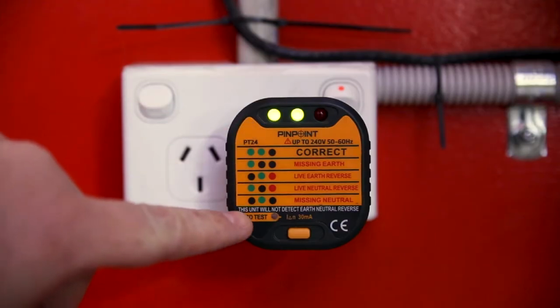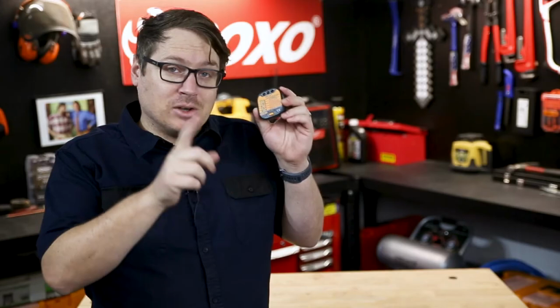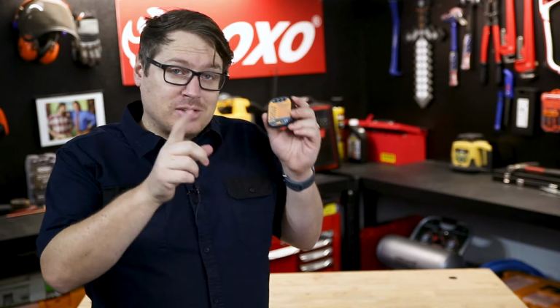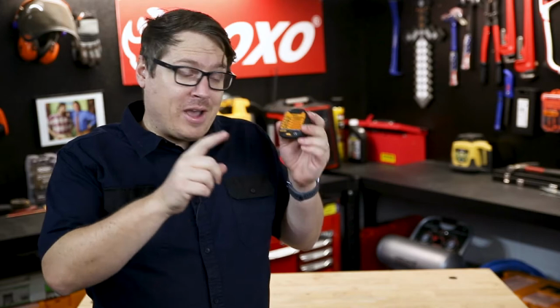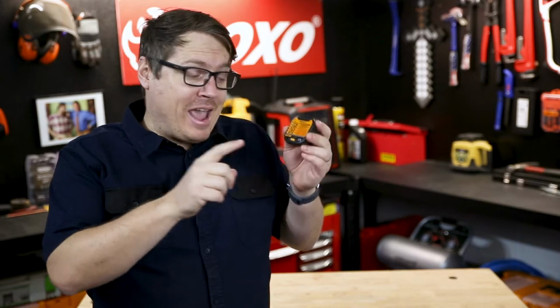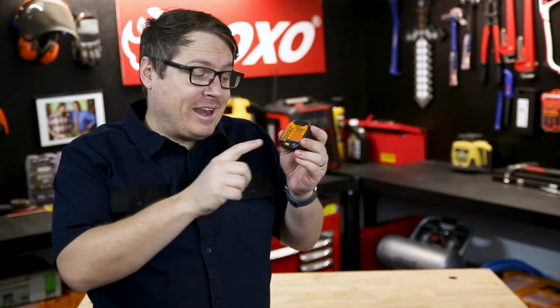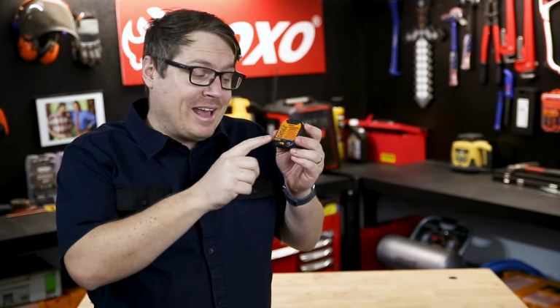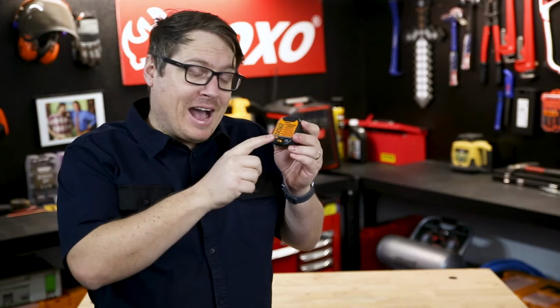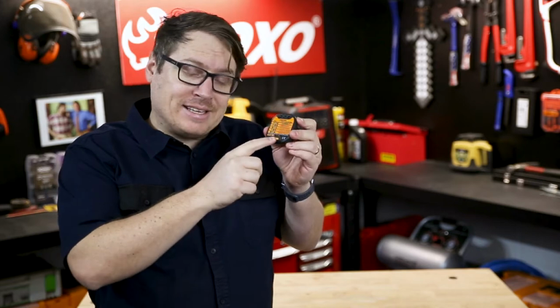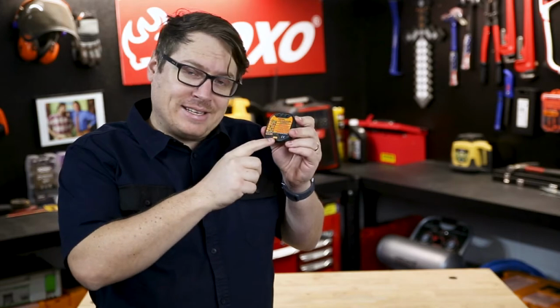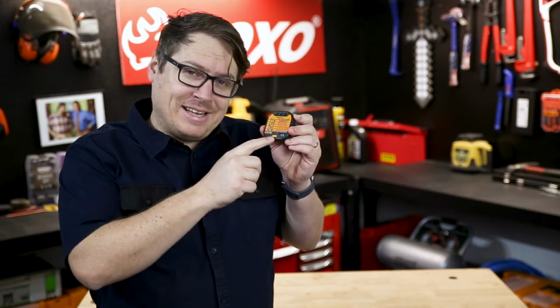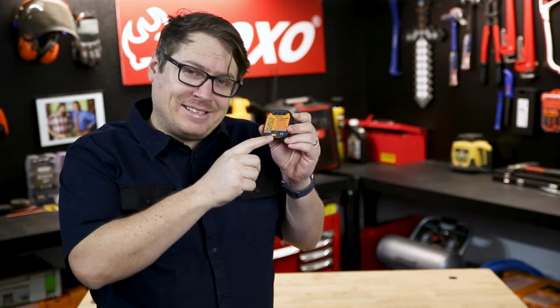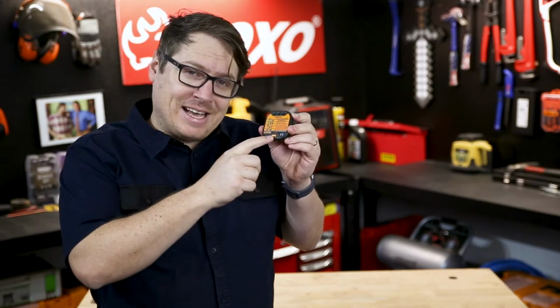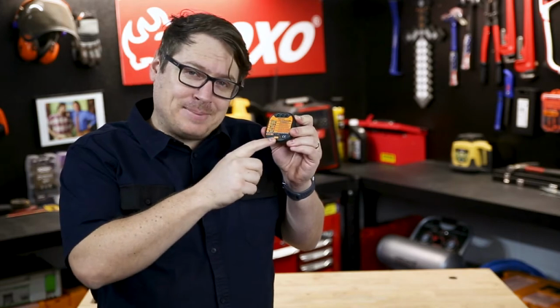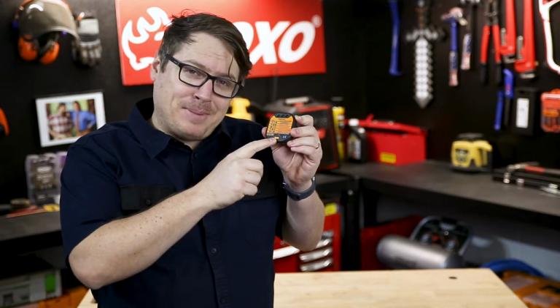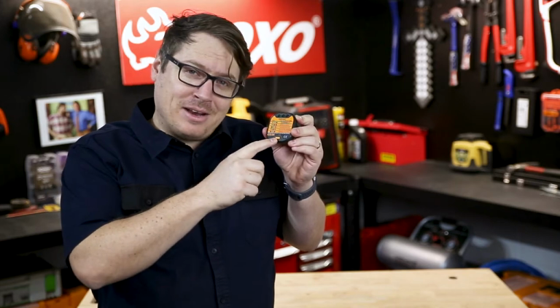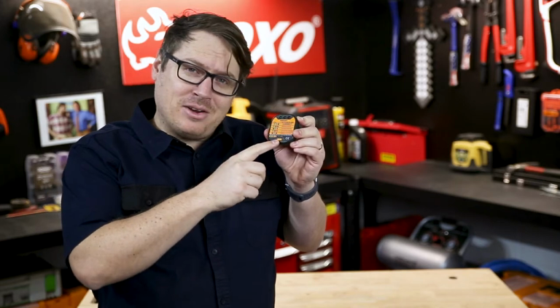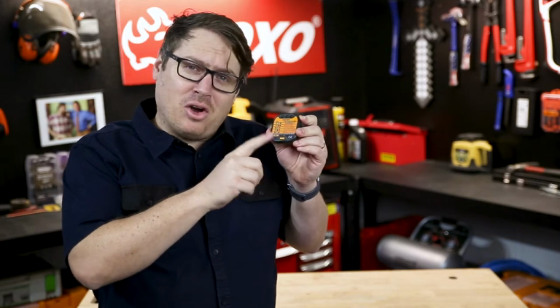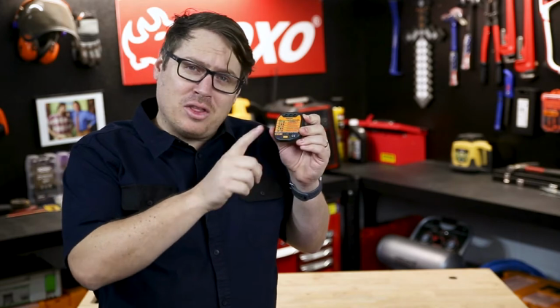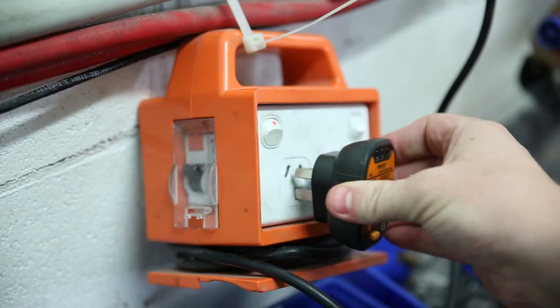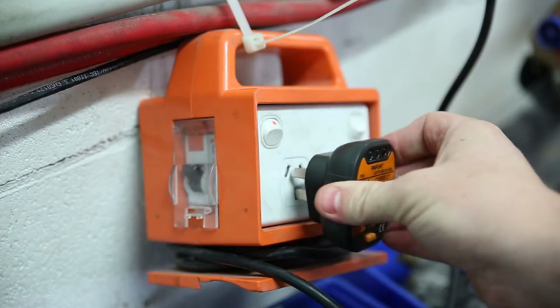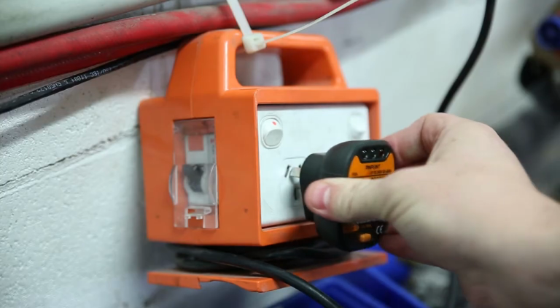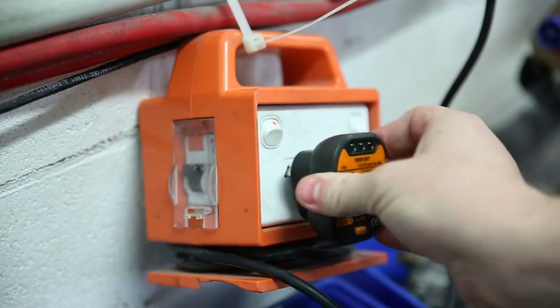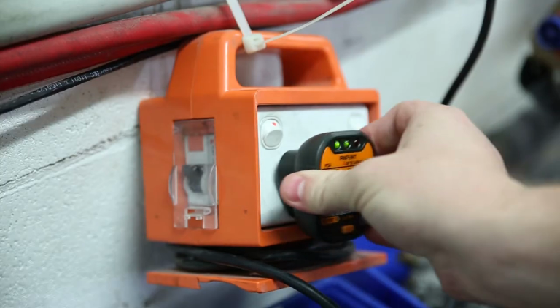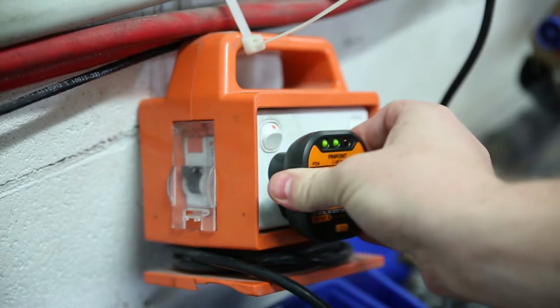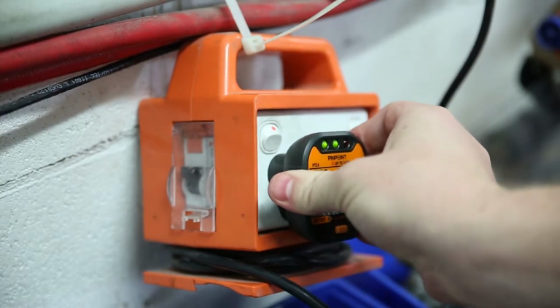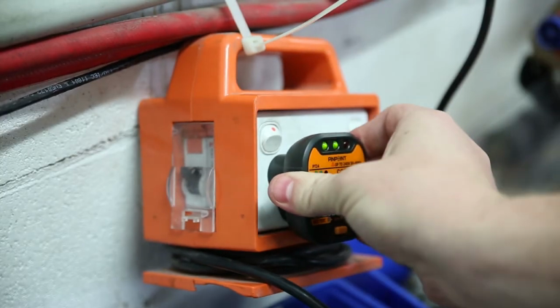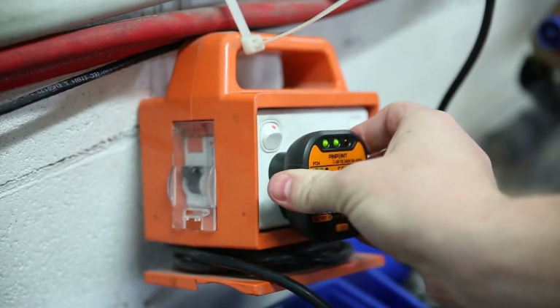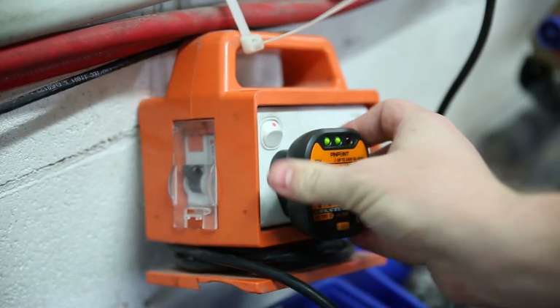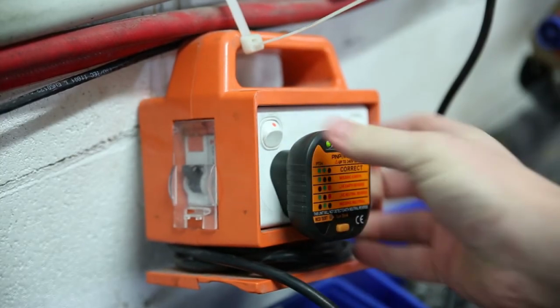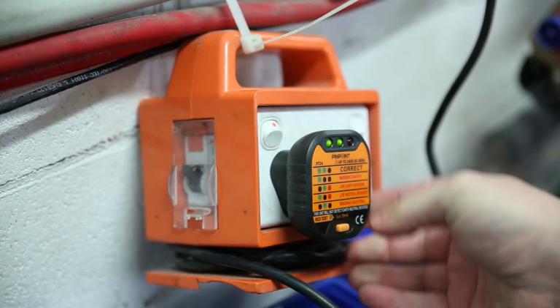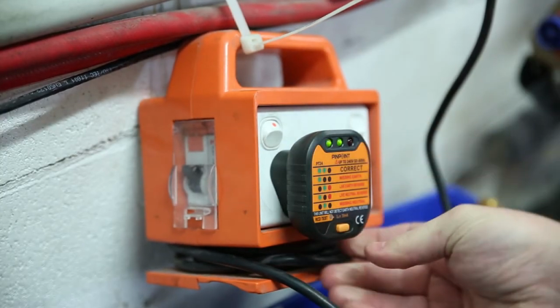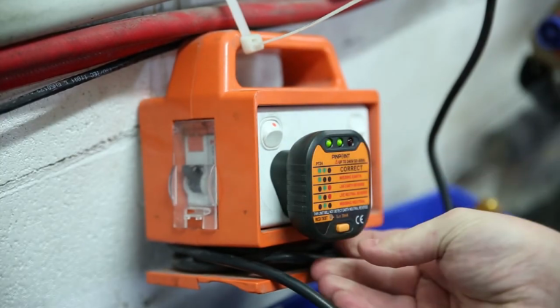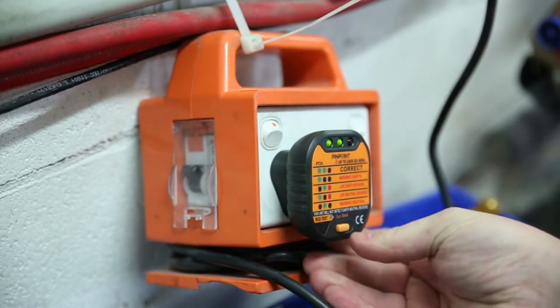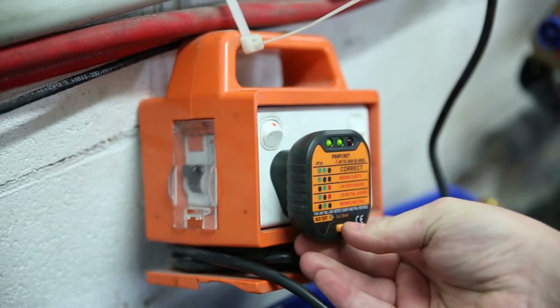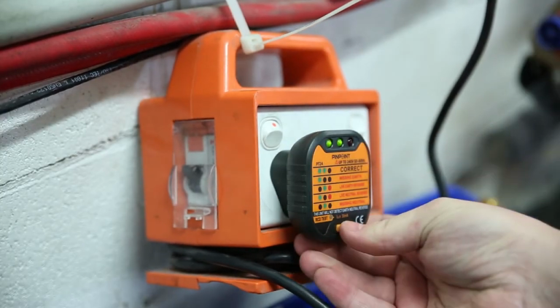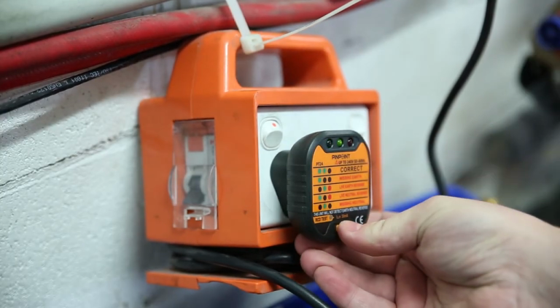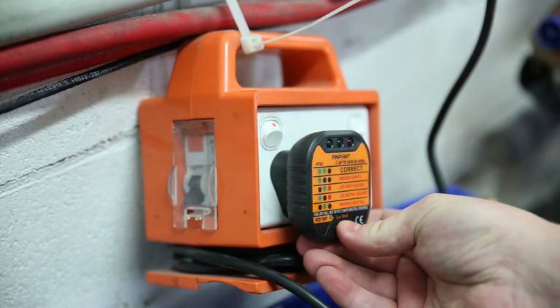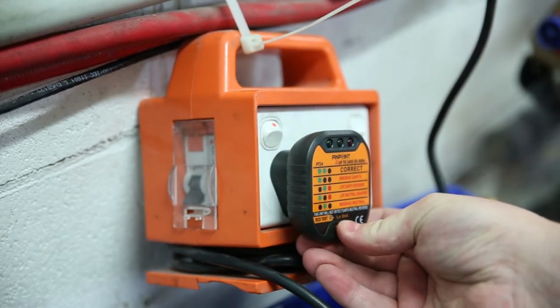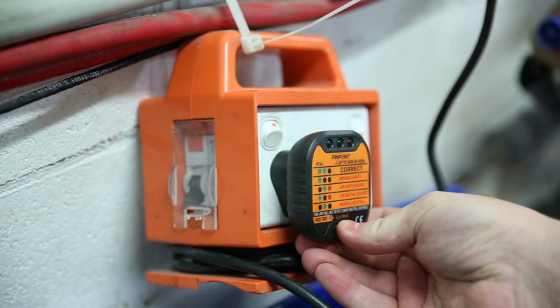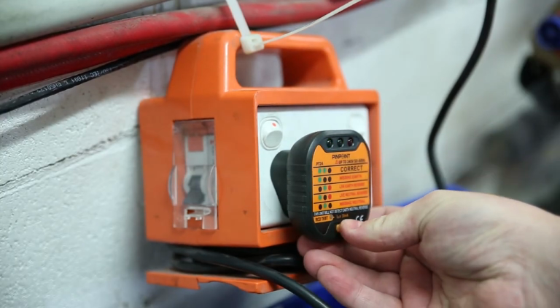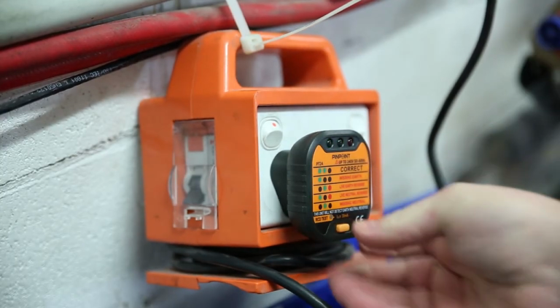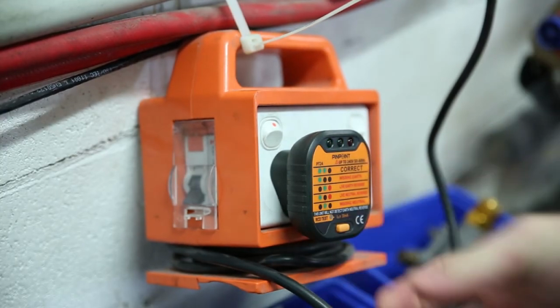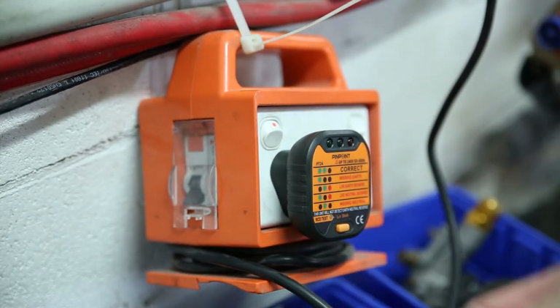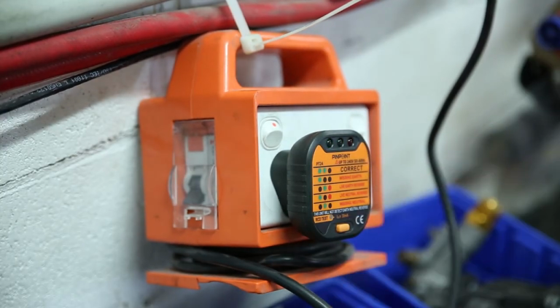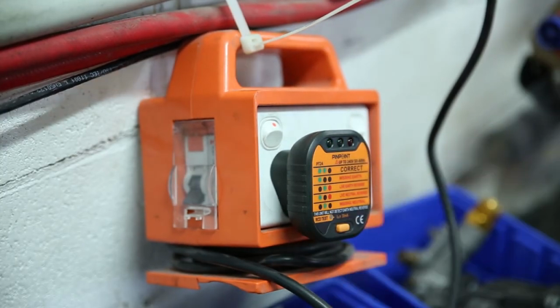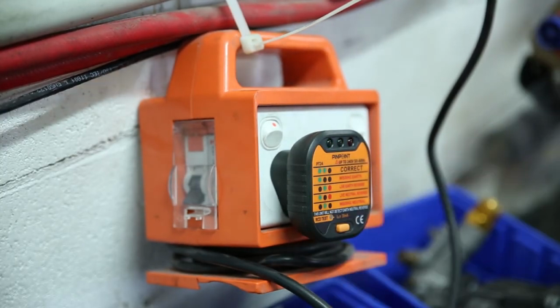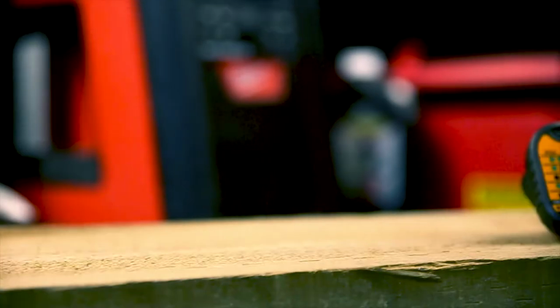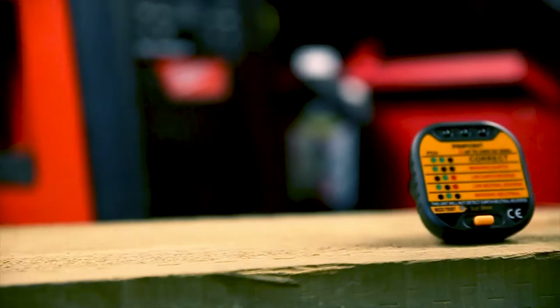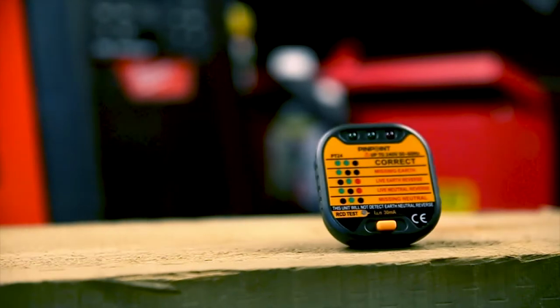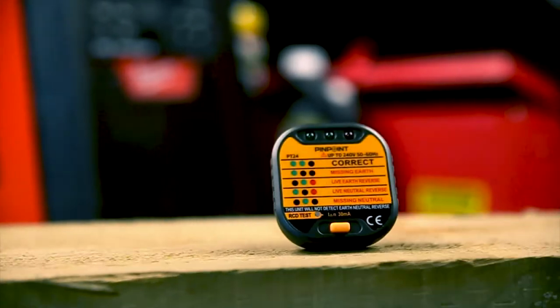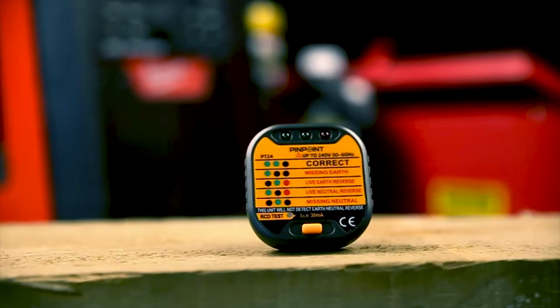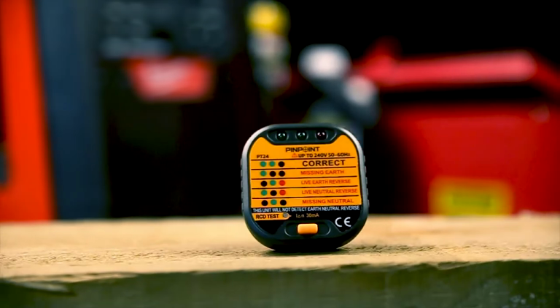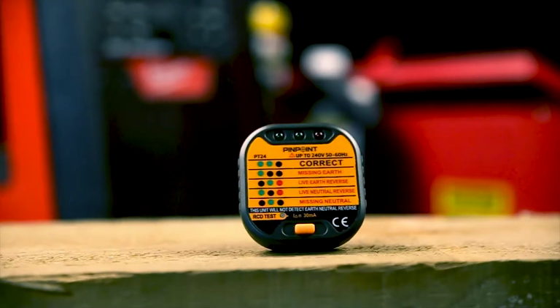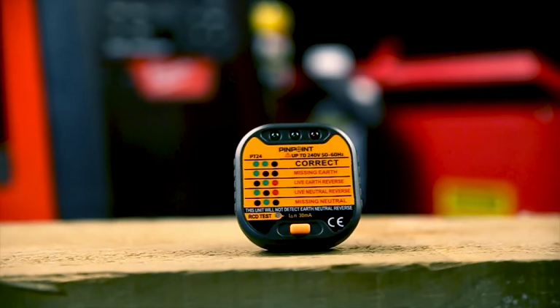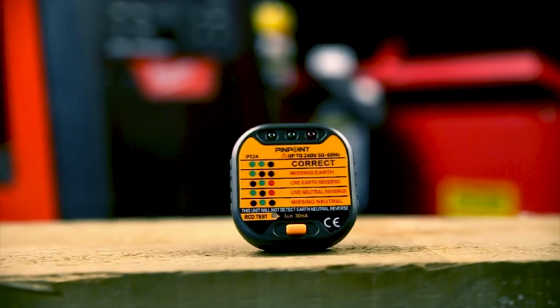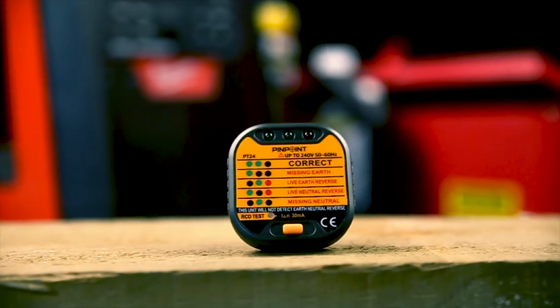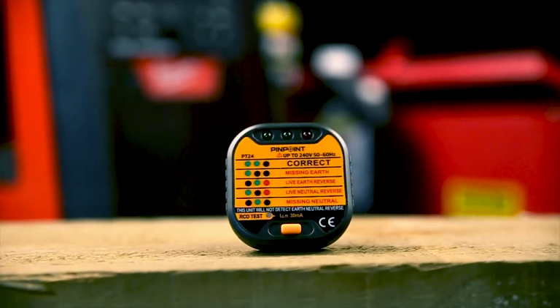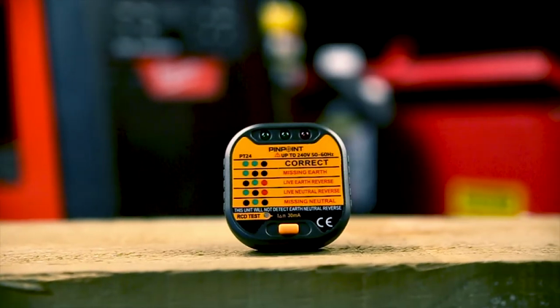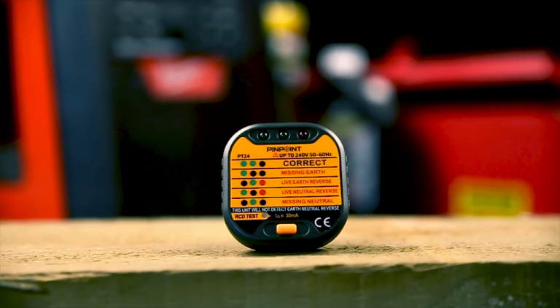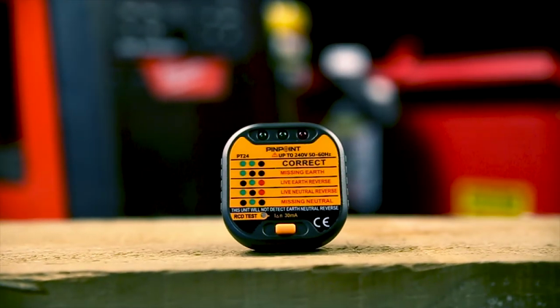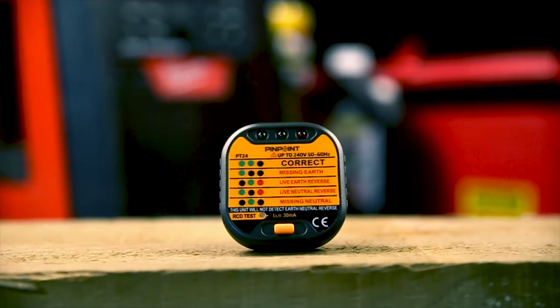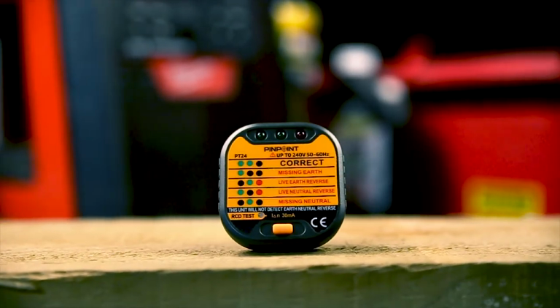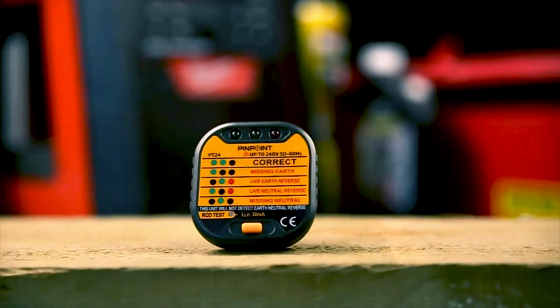There's also a handy RCD test button on the base, so you can check that the safety switch is working as it's designed. Another great handy accessory from Pinpoint.